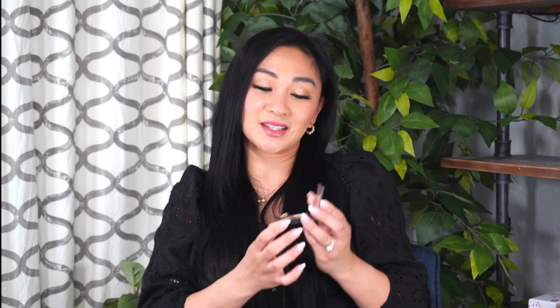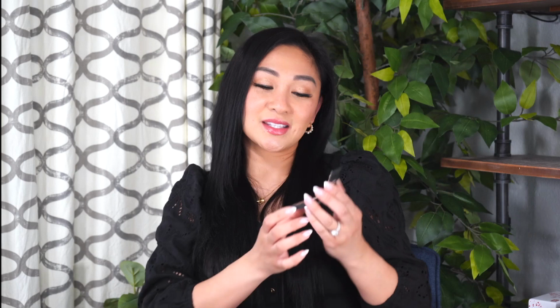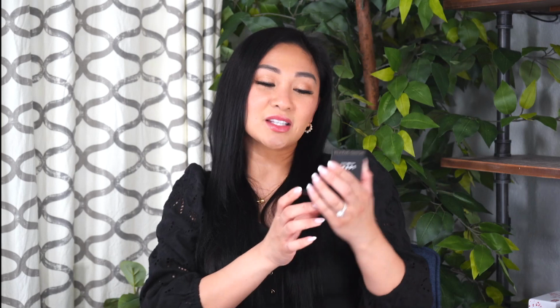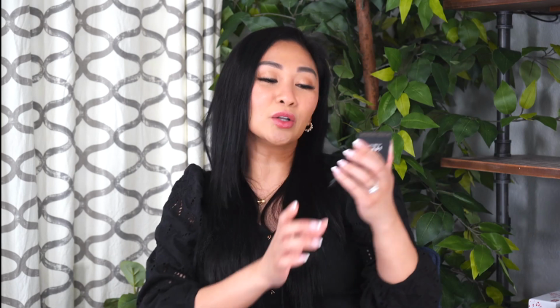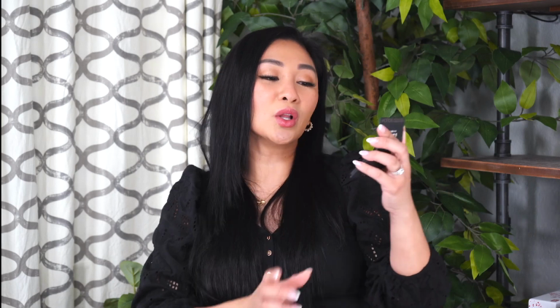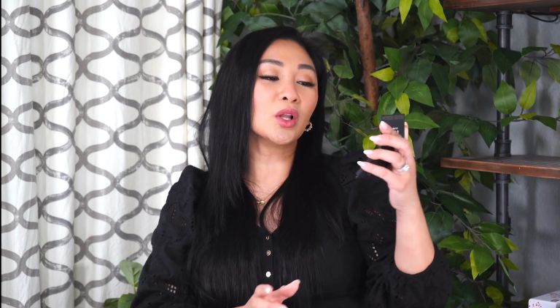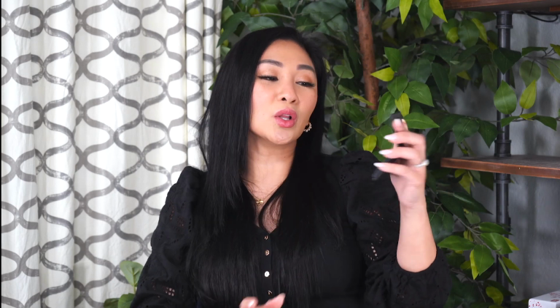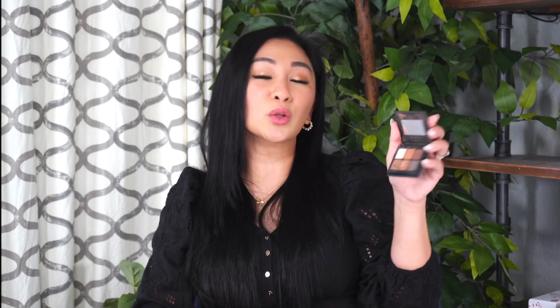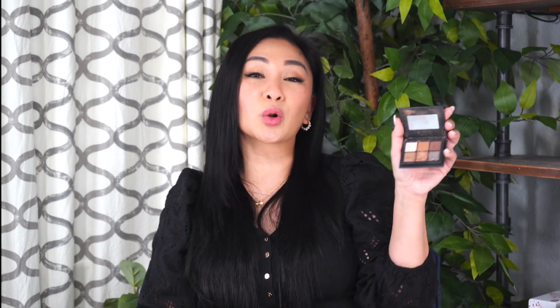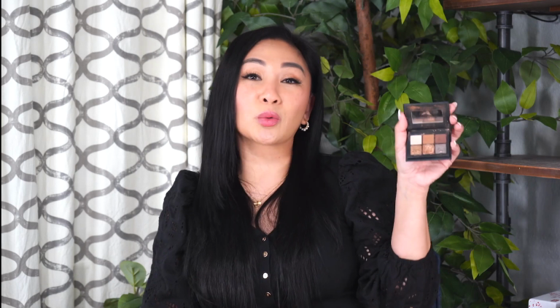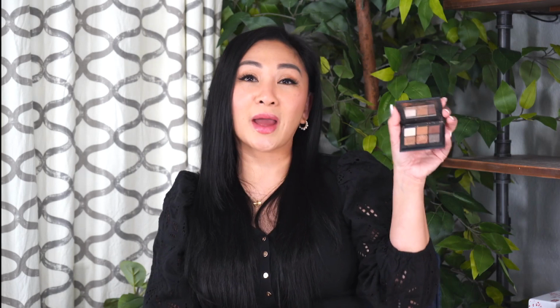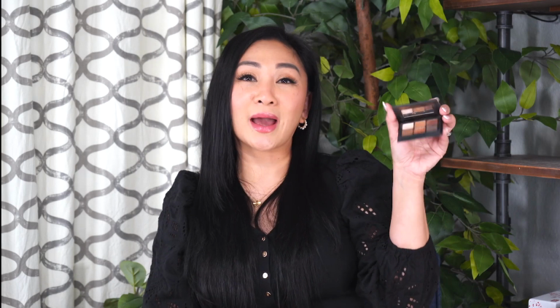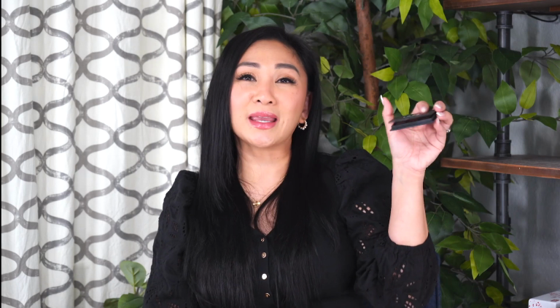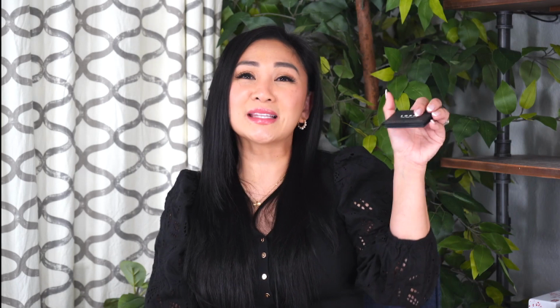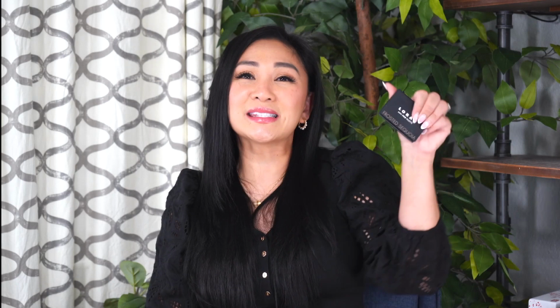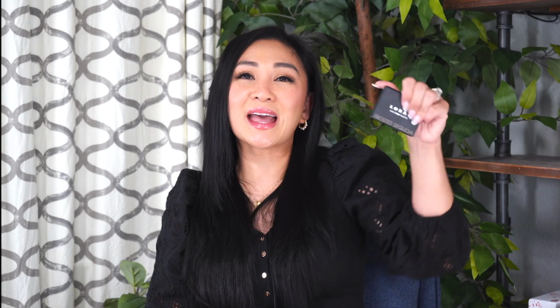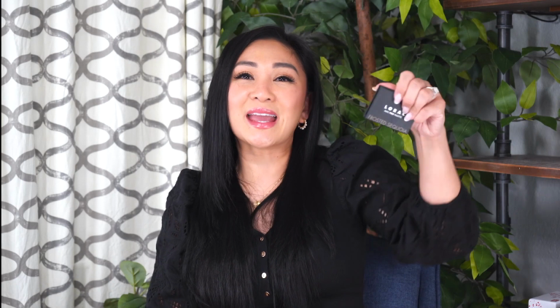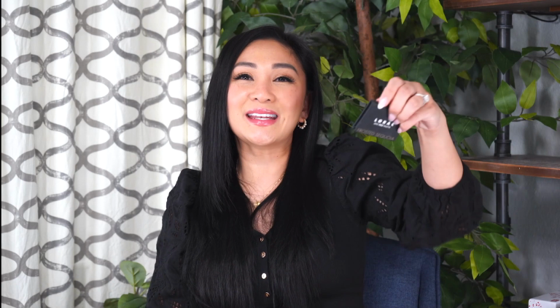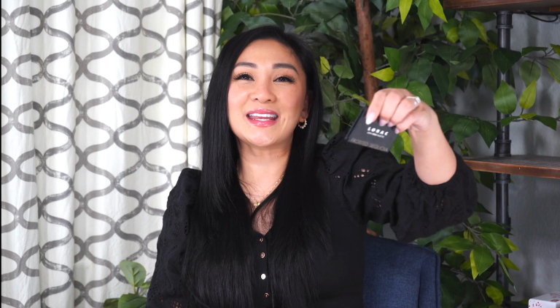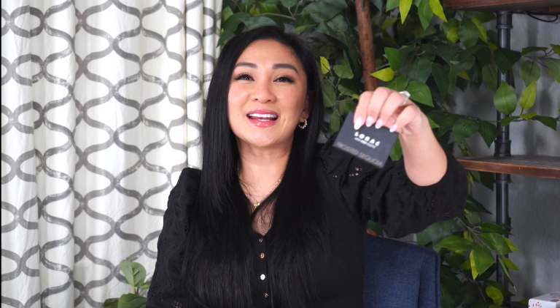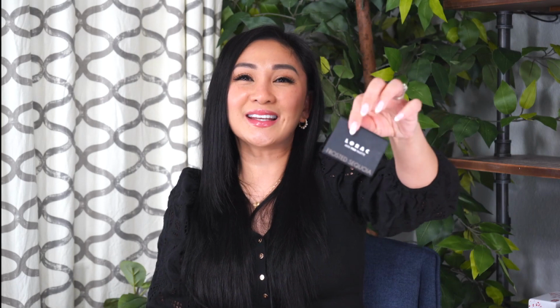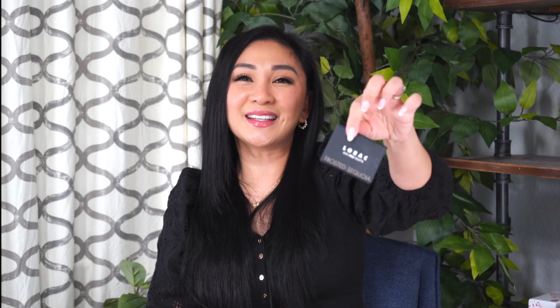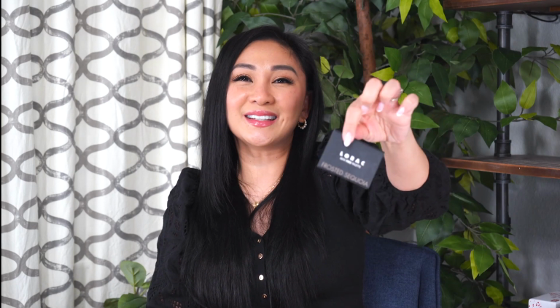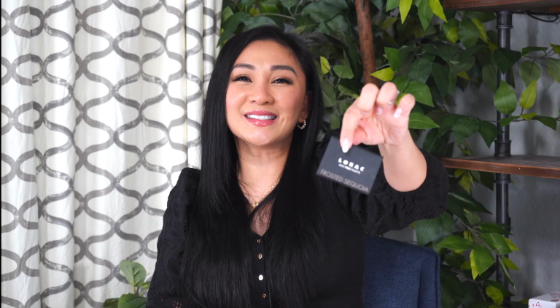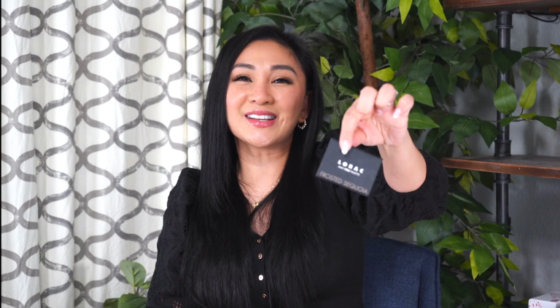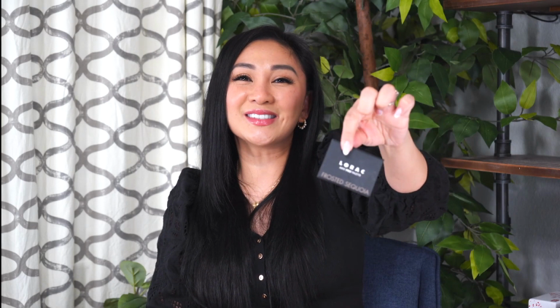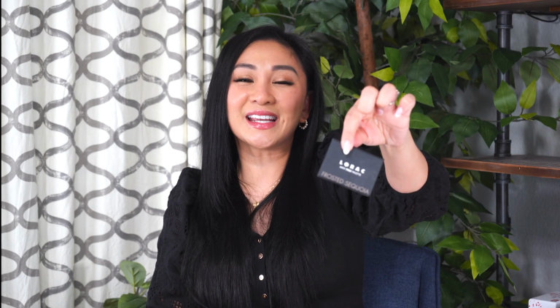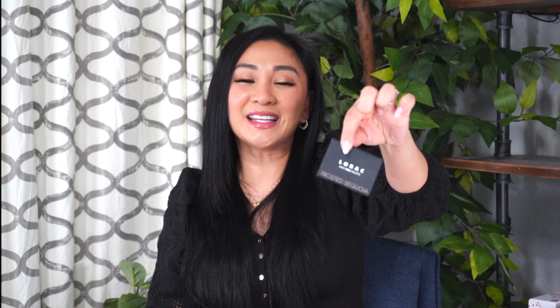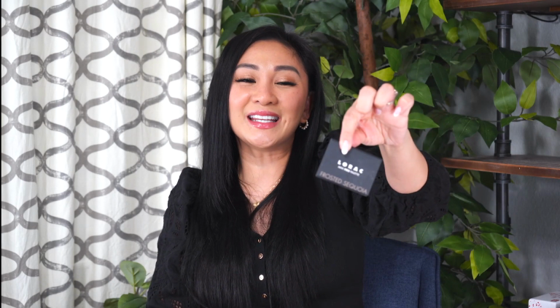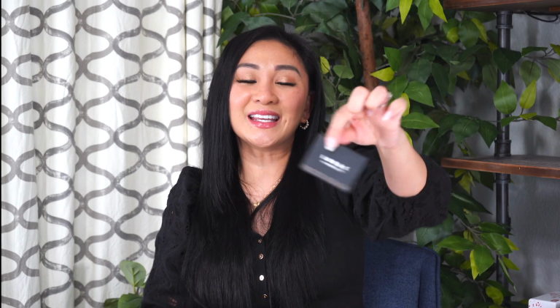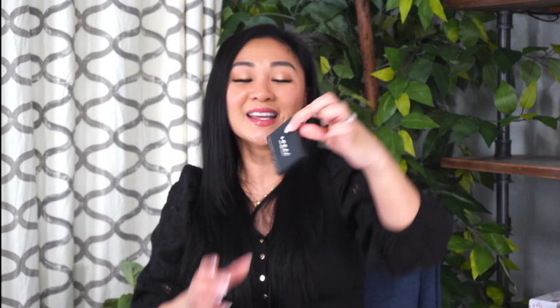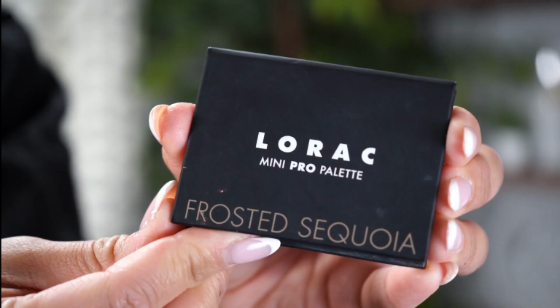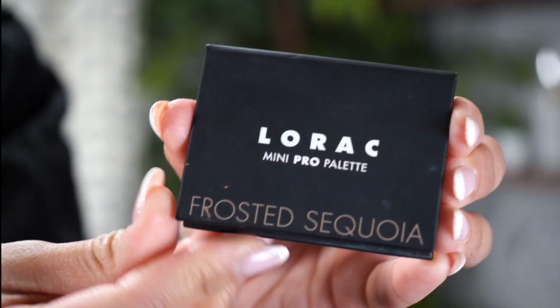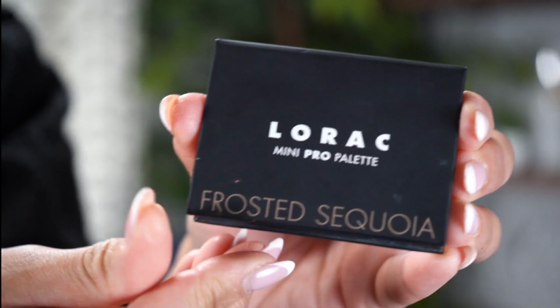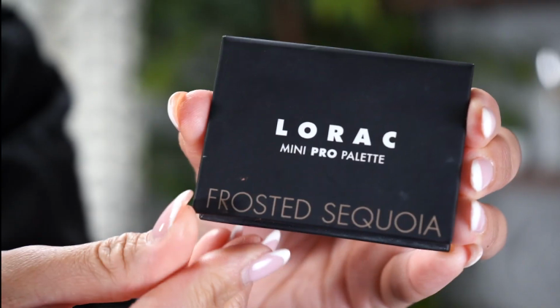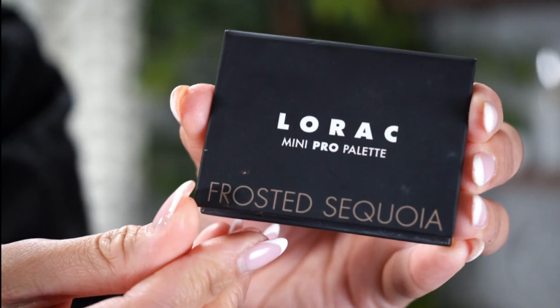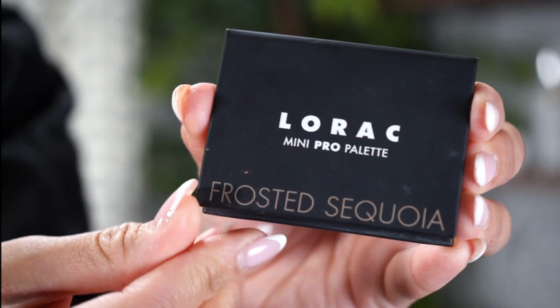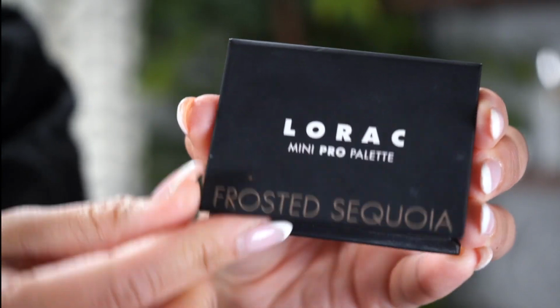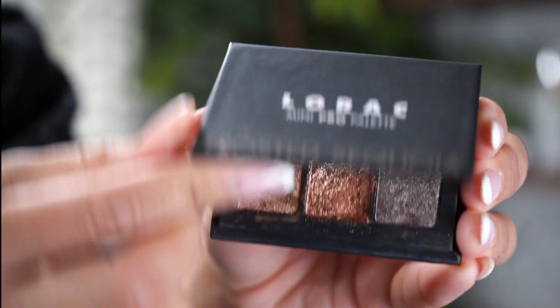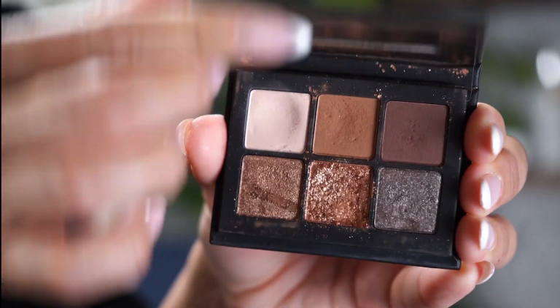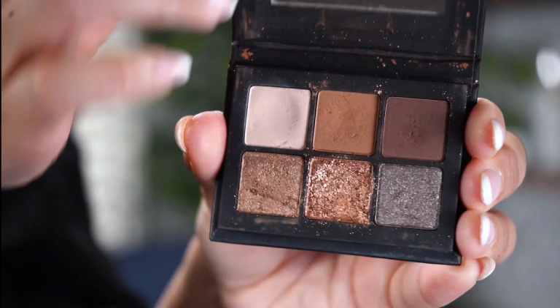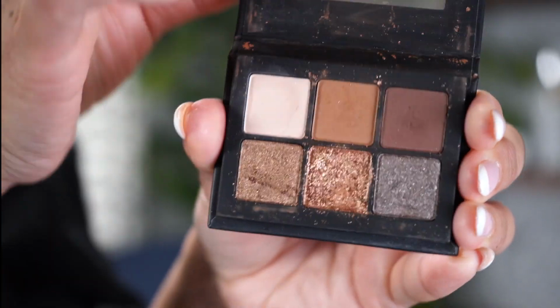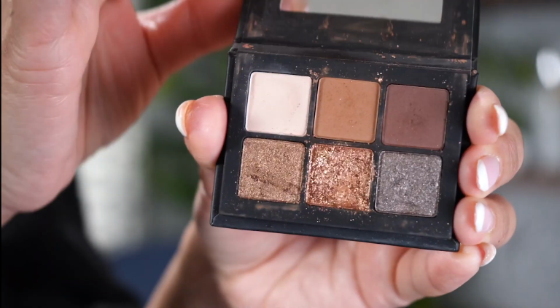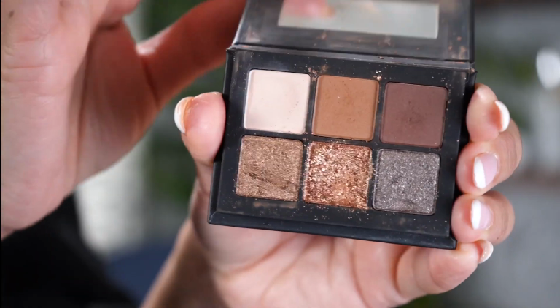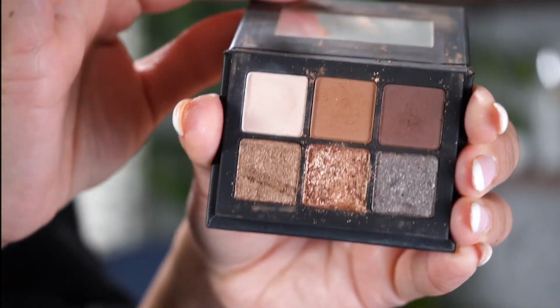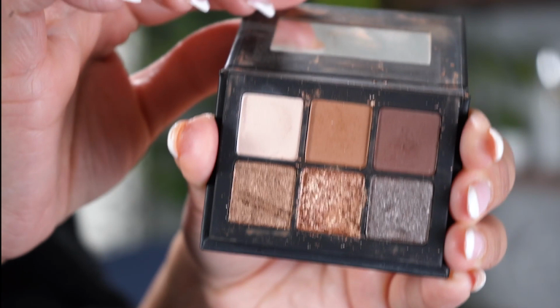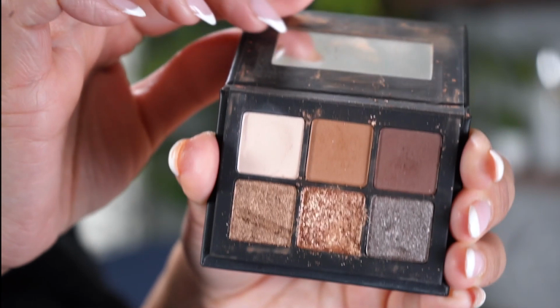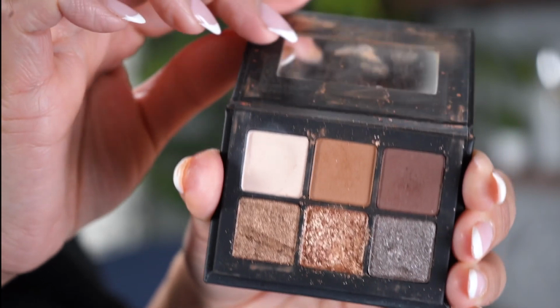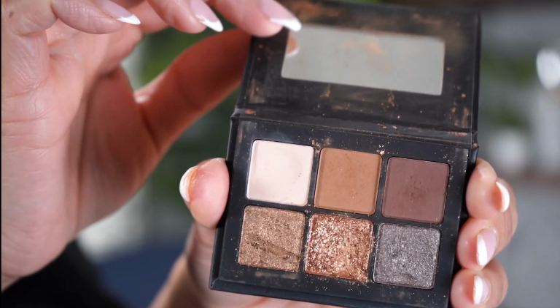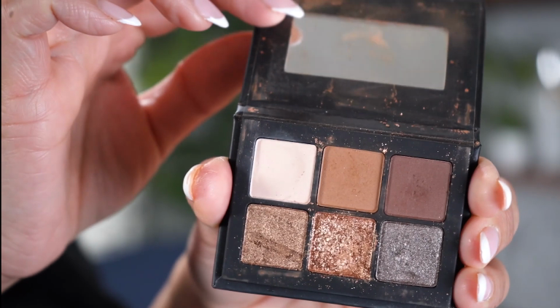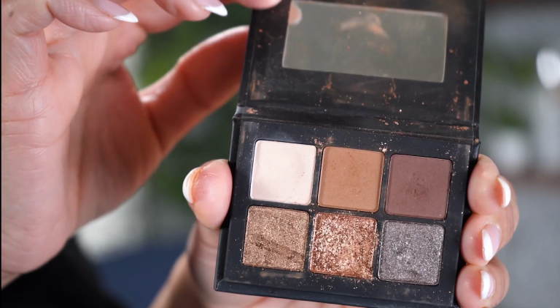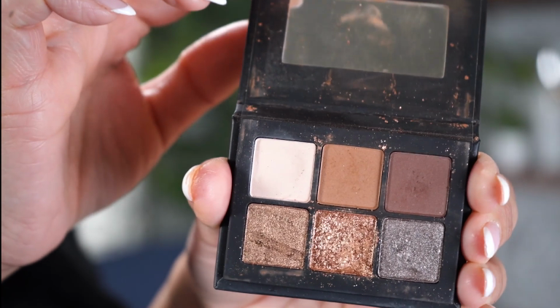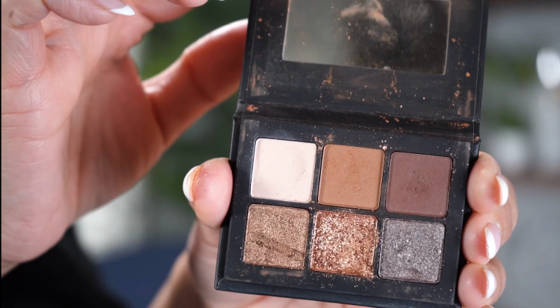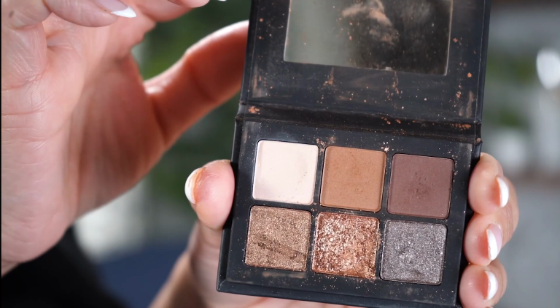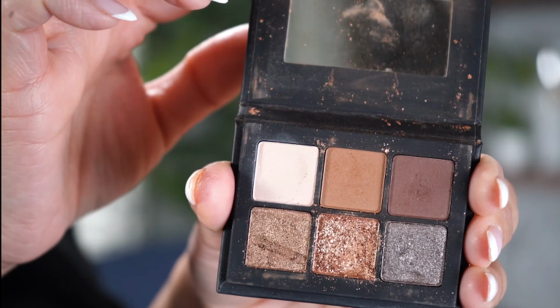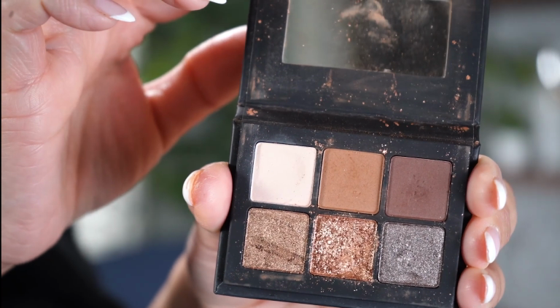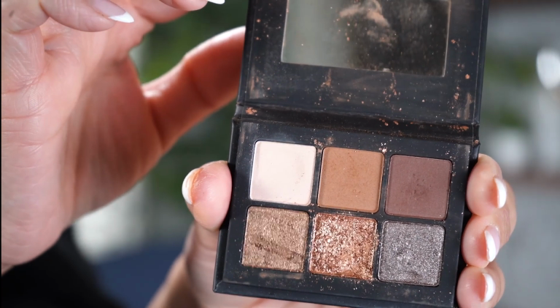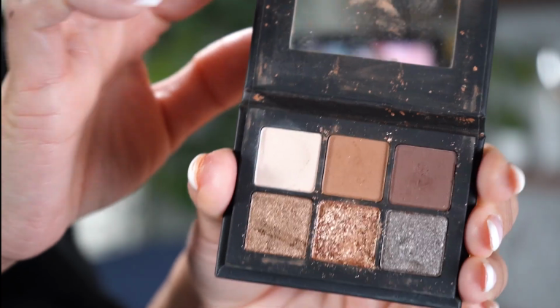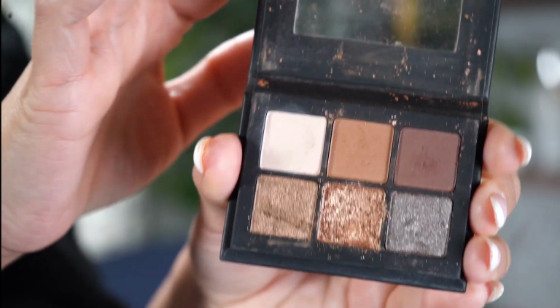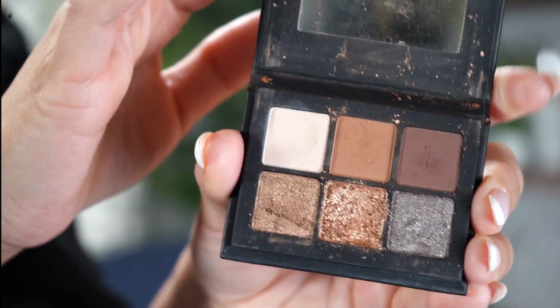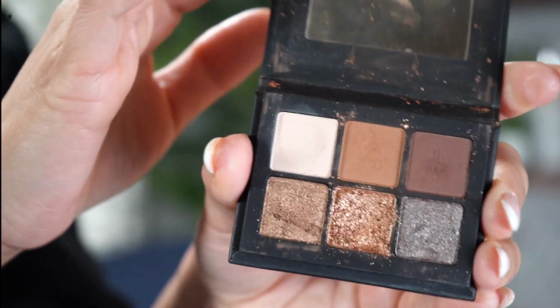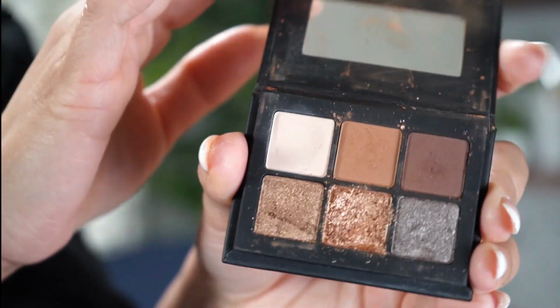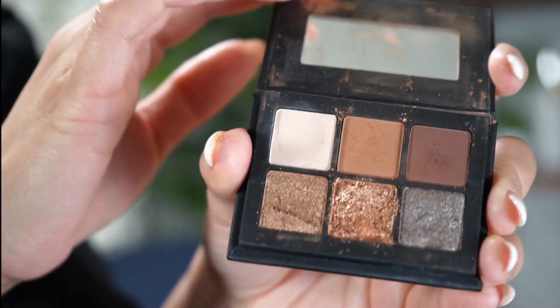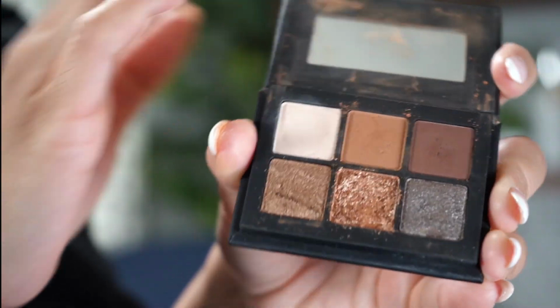This little Lorac. It's tiny! Look at this! It's so tiny! It's the Lorac Mini Pro Palette. It's in Frosted Sequoia.